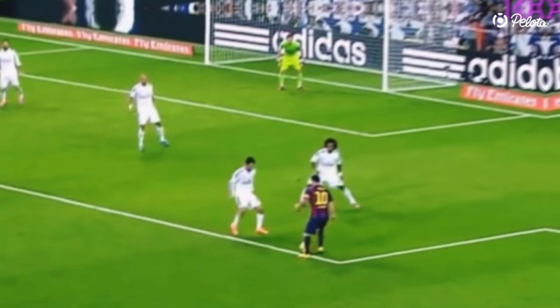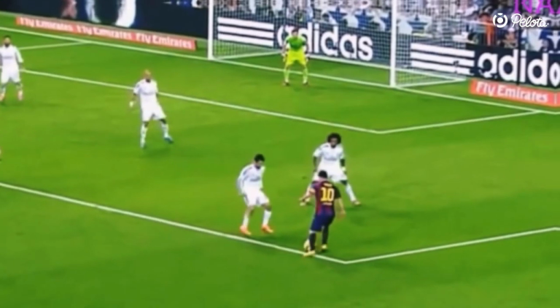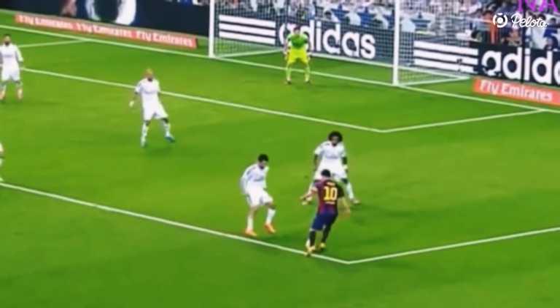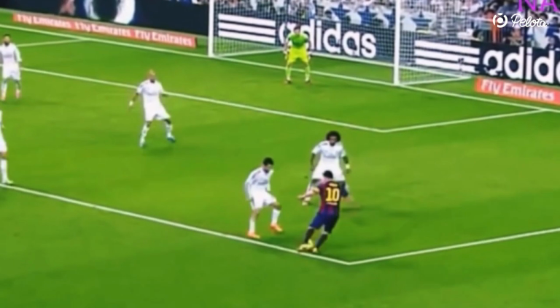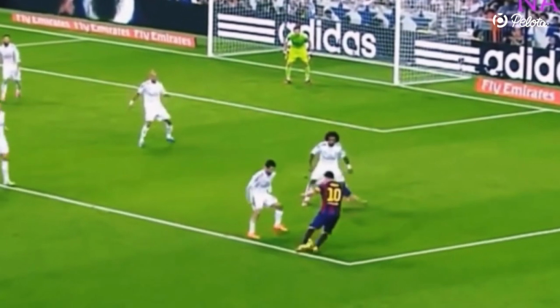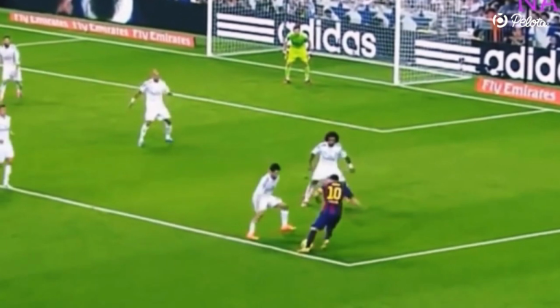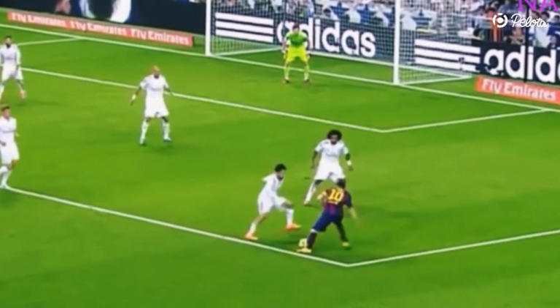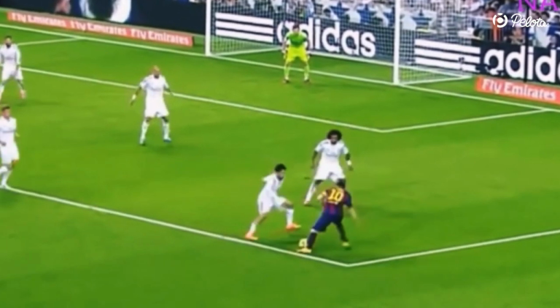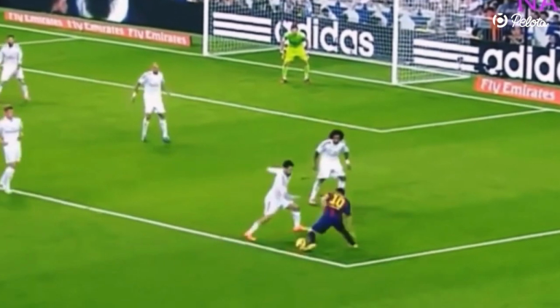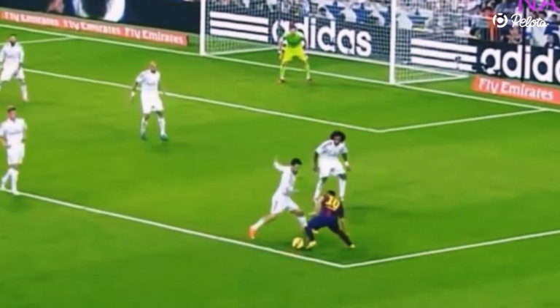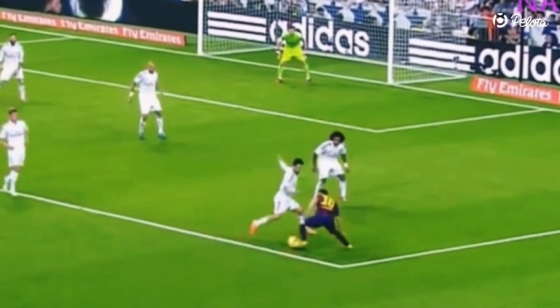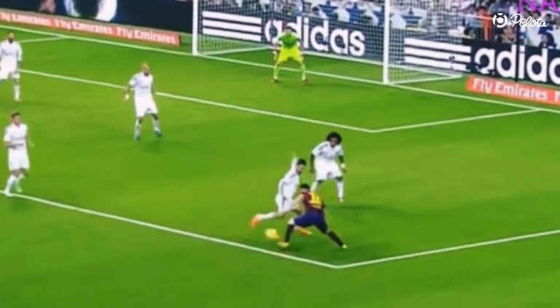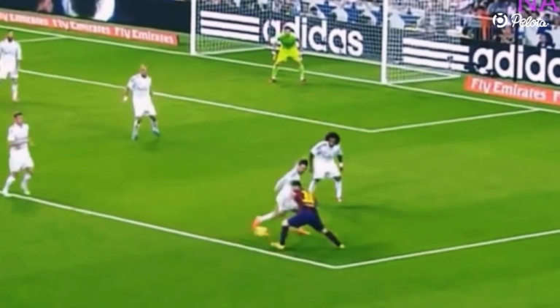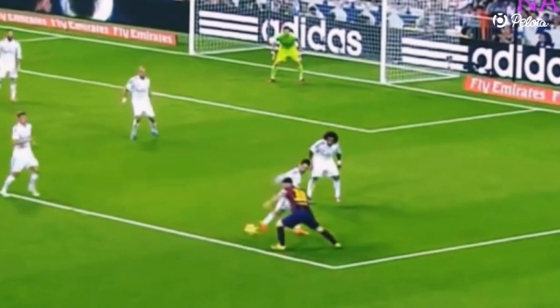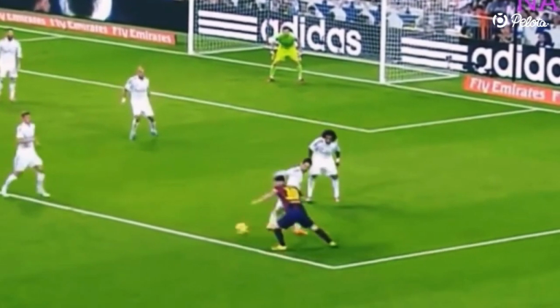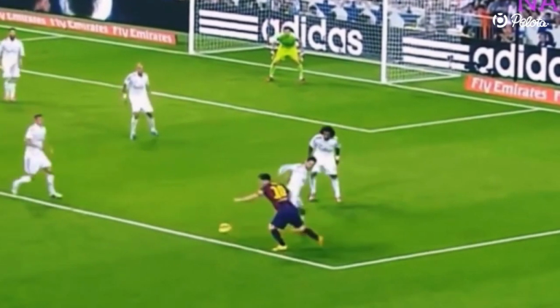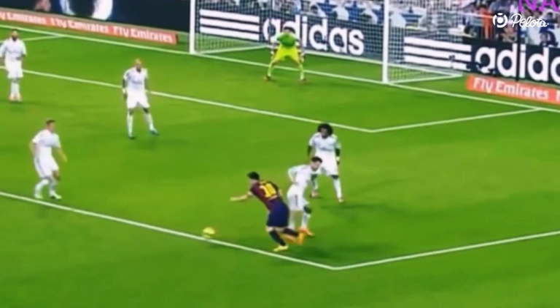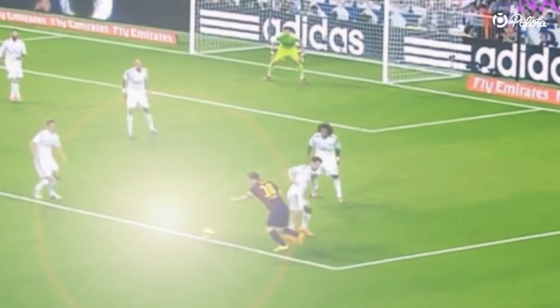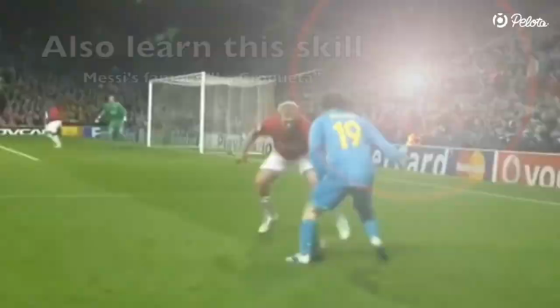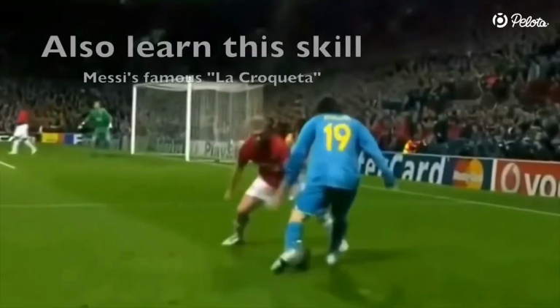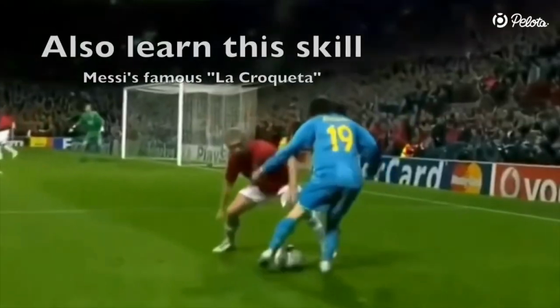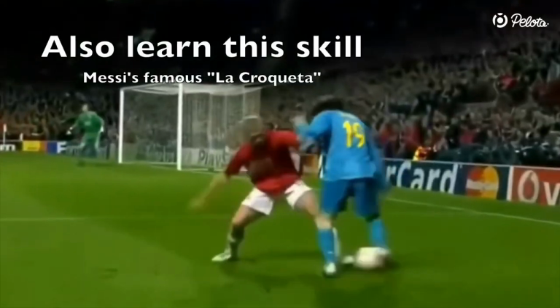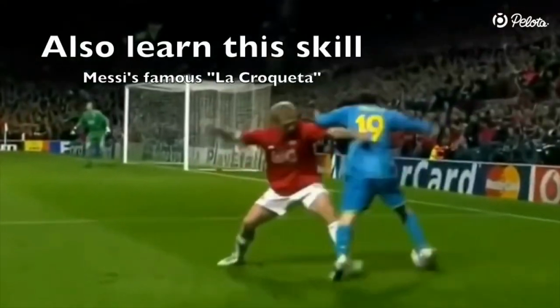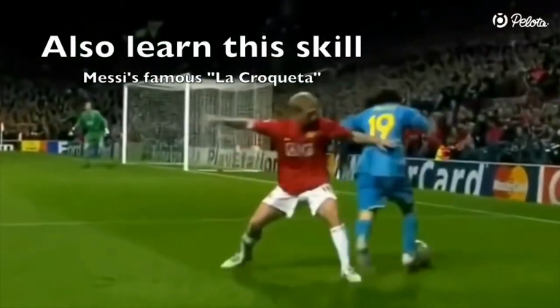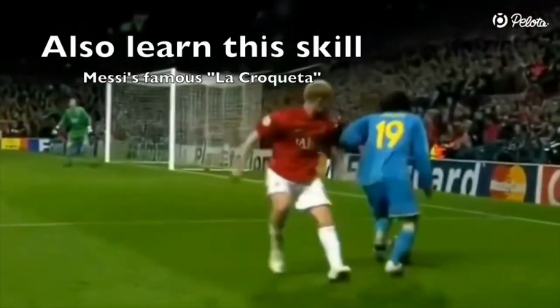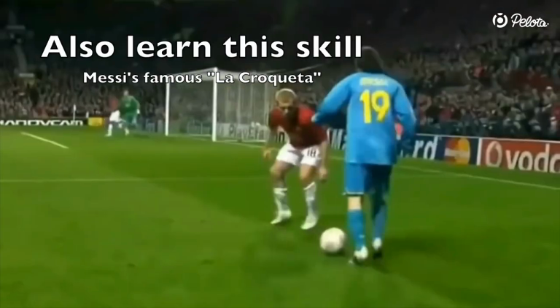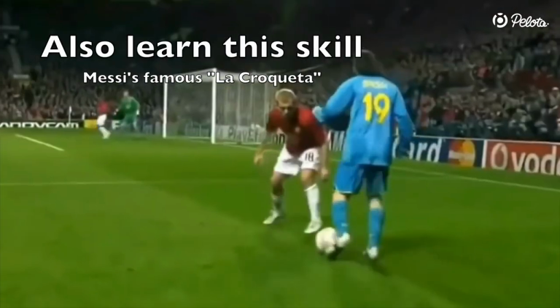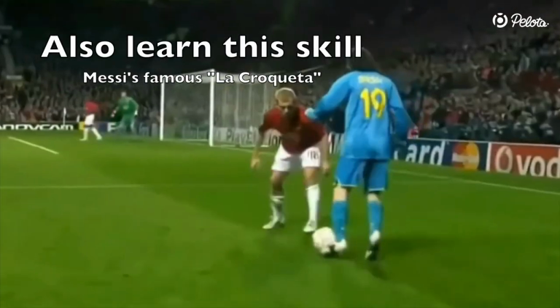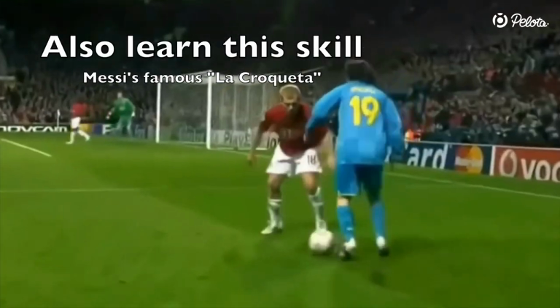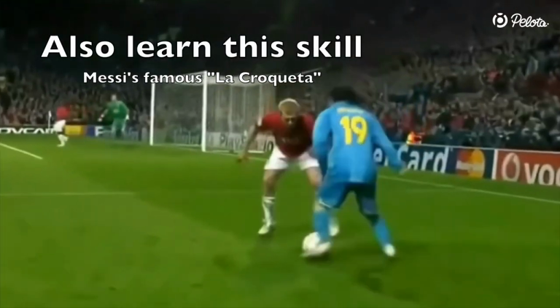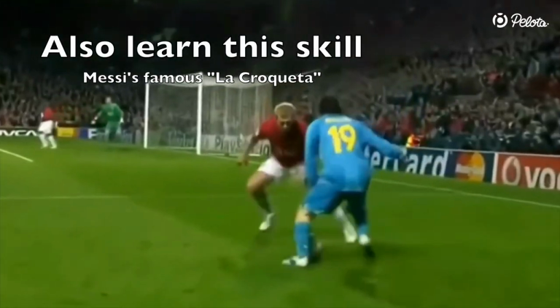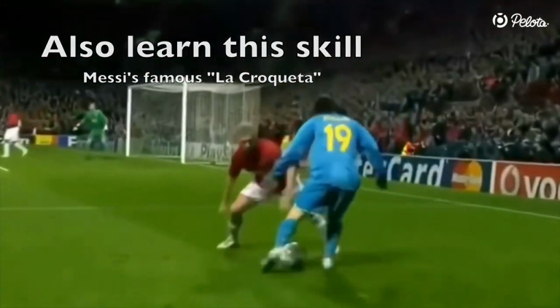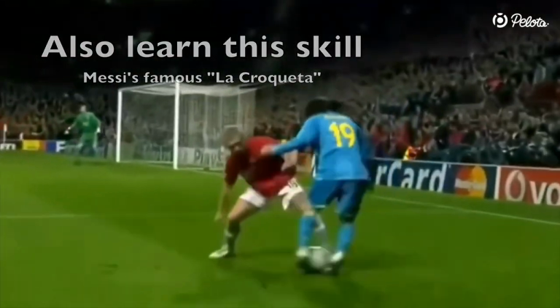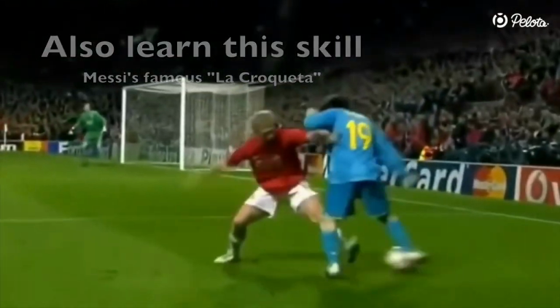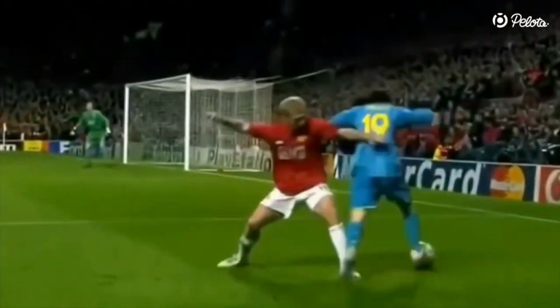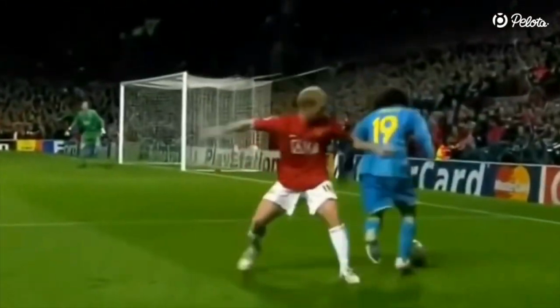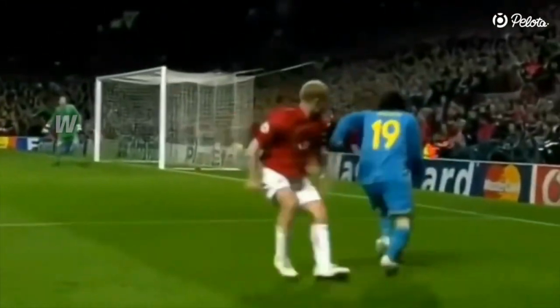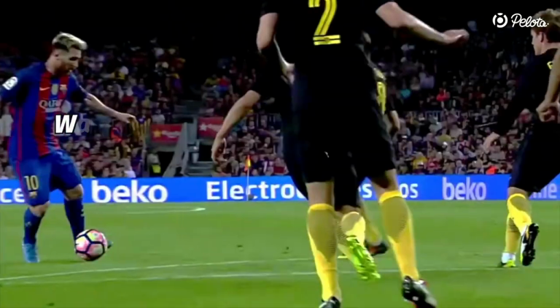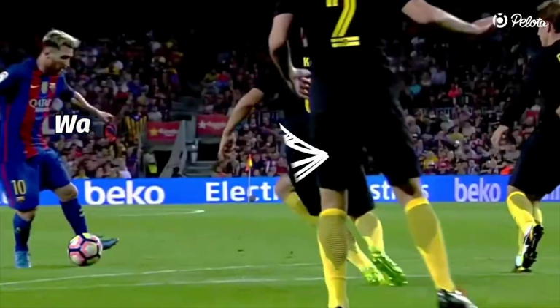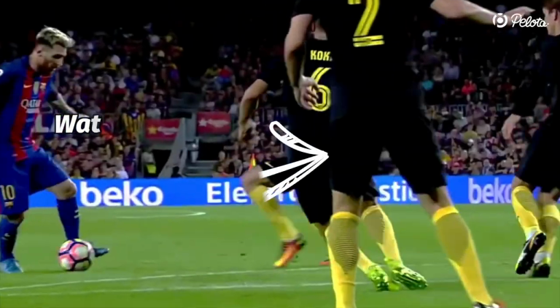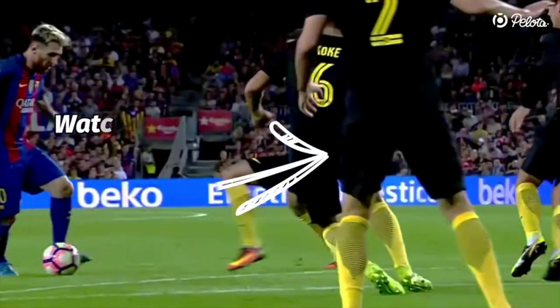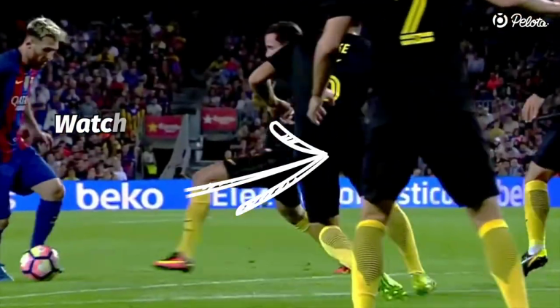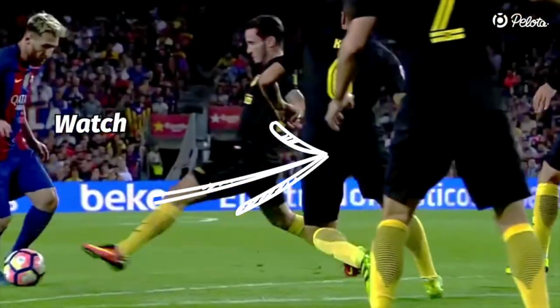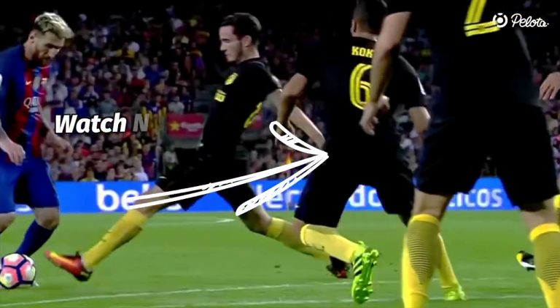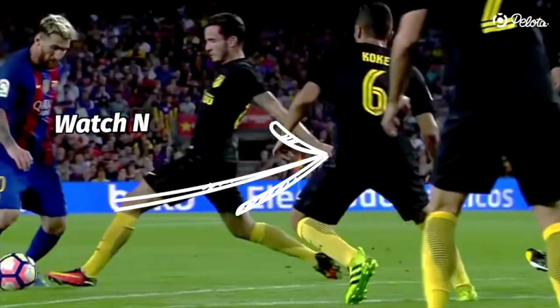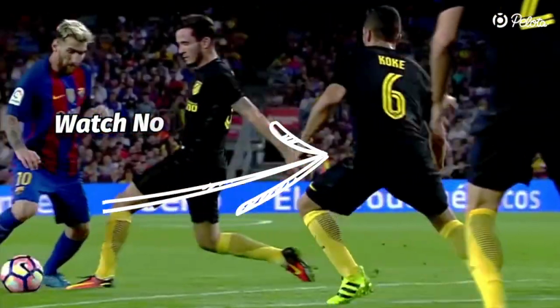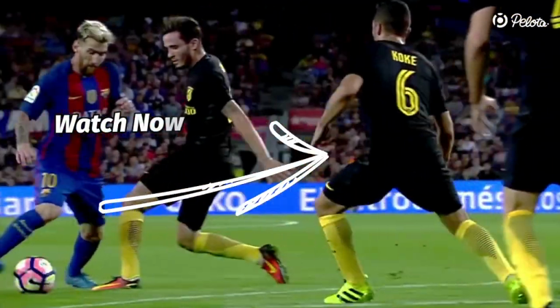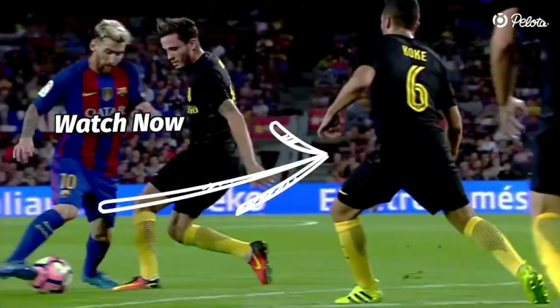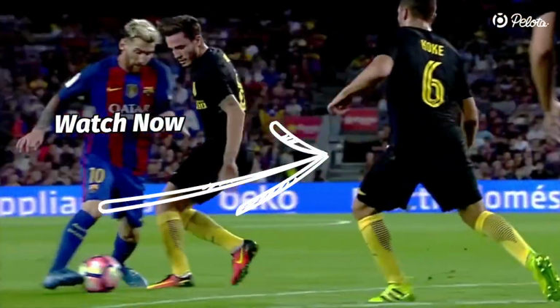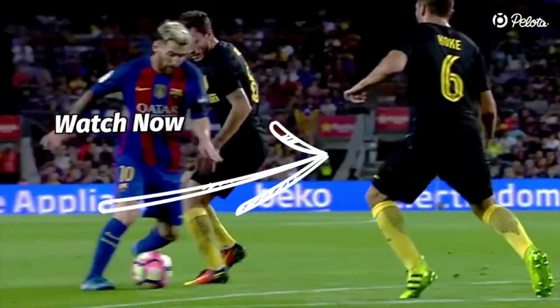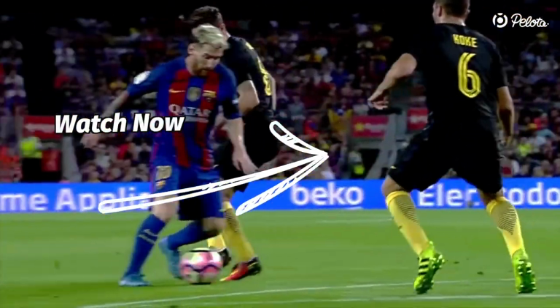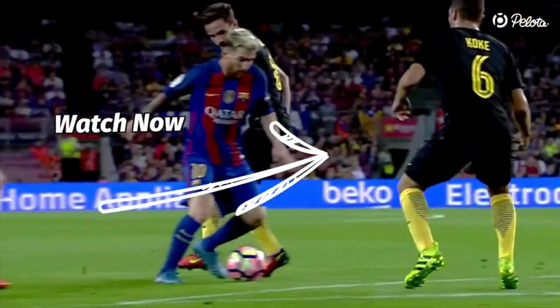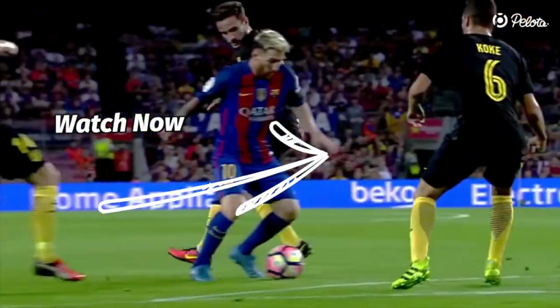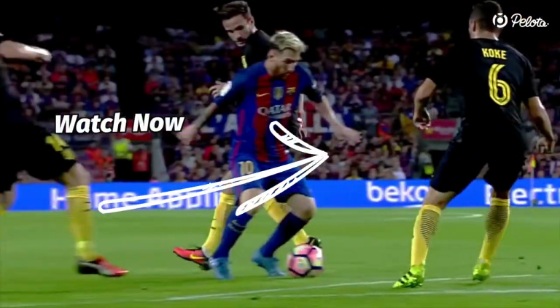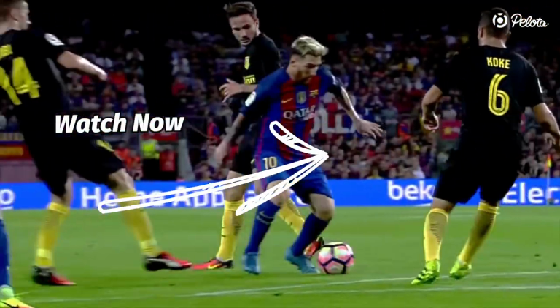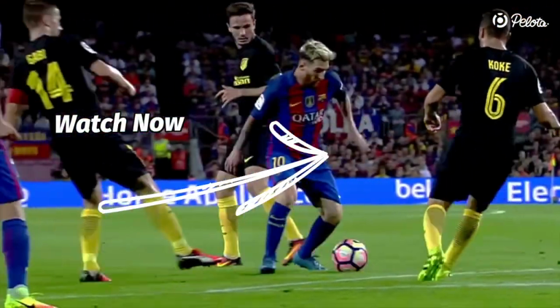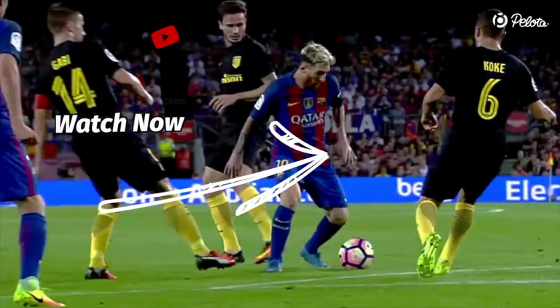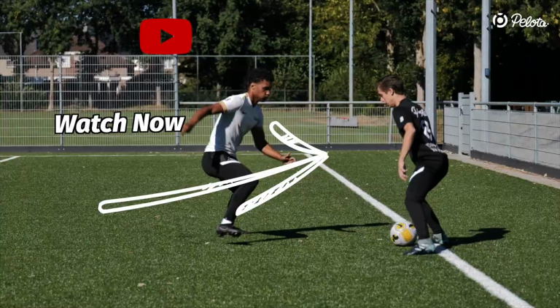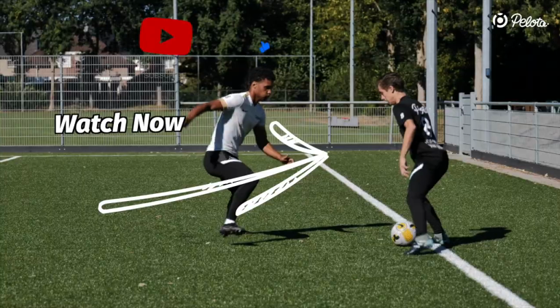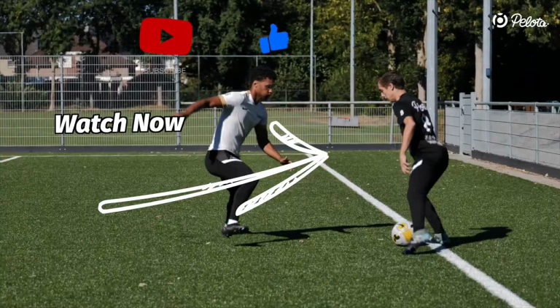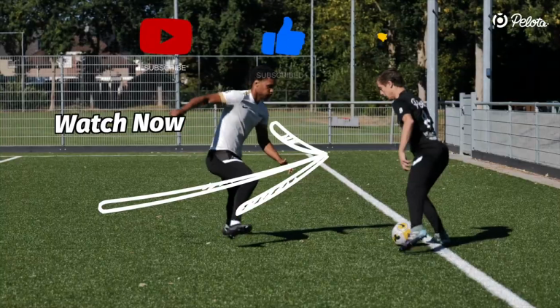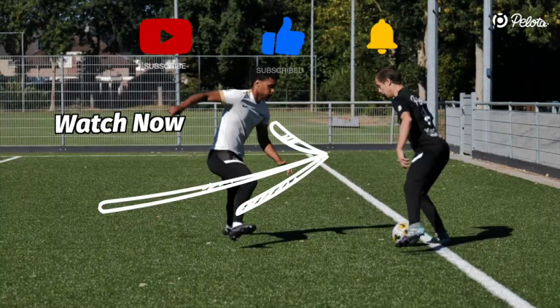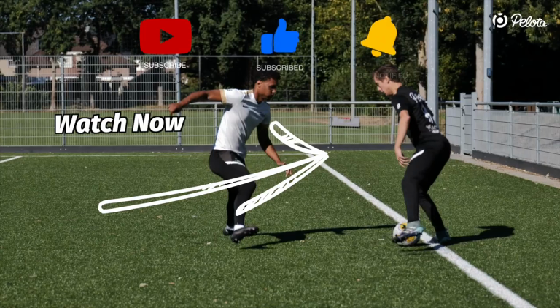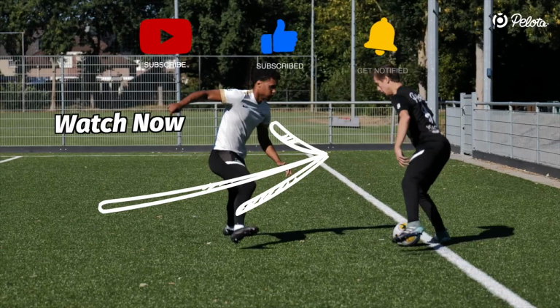Now that you know everything about the shoulder drop chop, you also need to watch this video and learn how Messi uses La Croqueta to beat defenders.